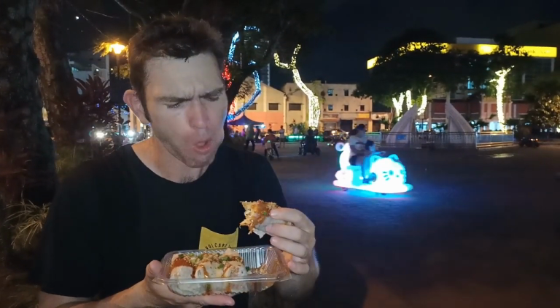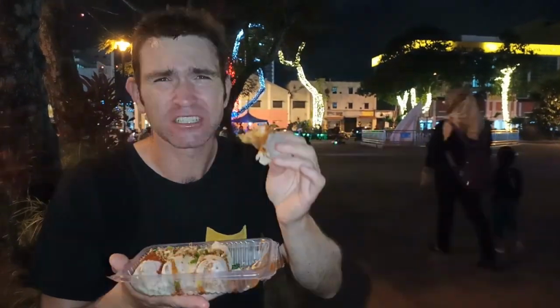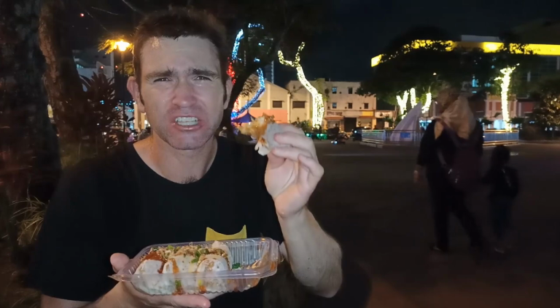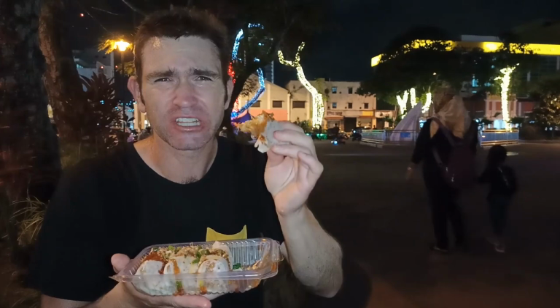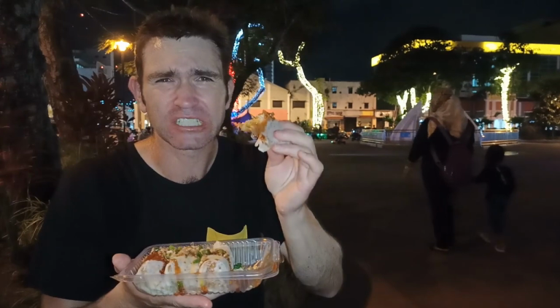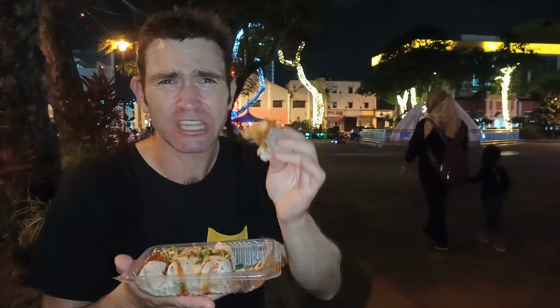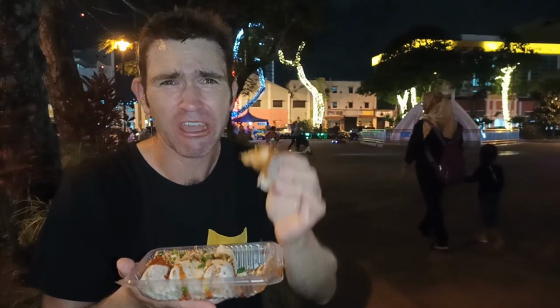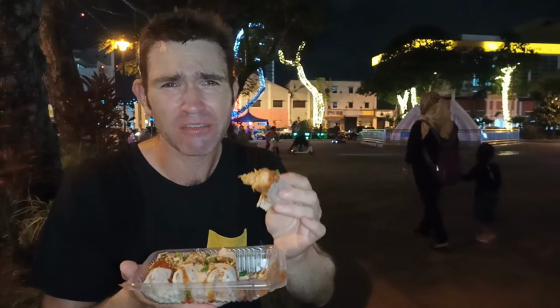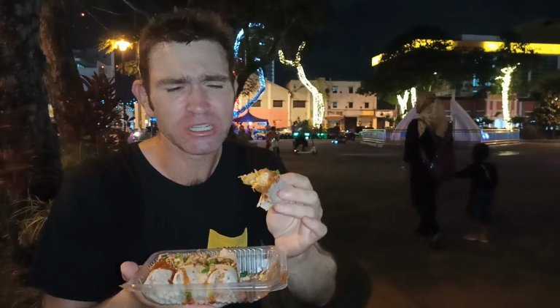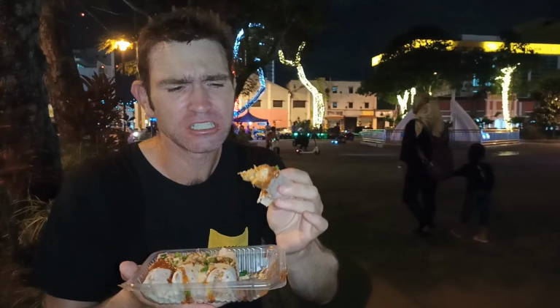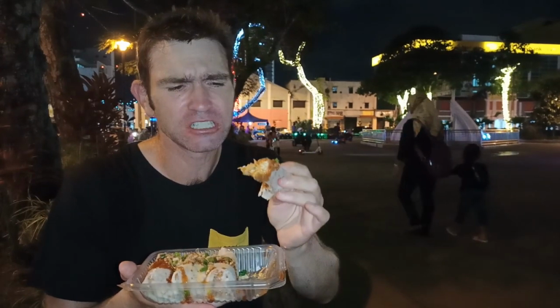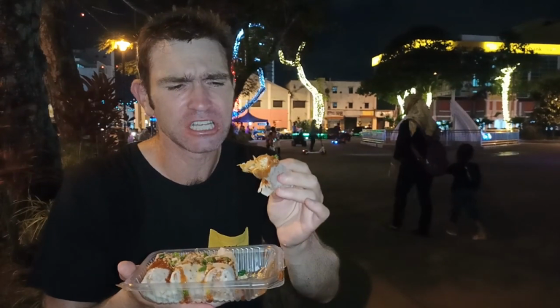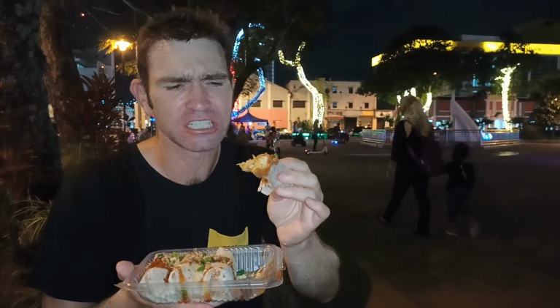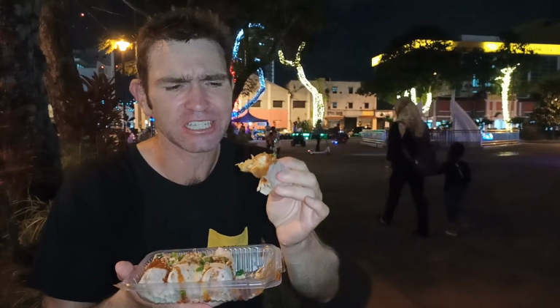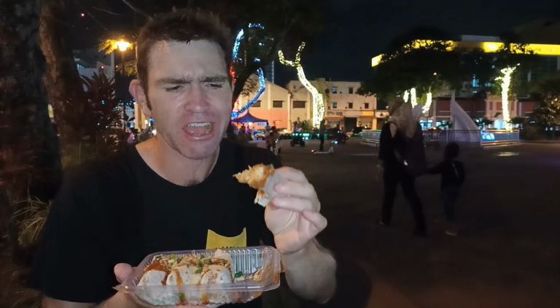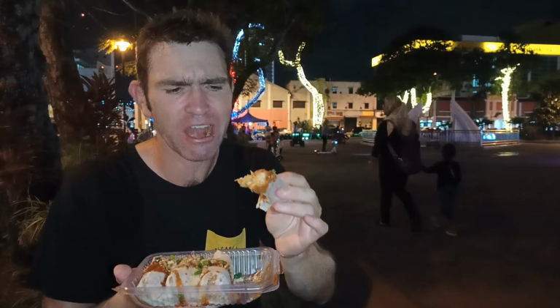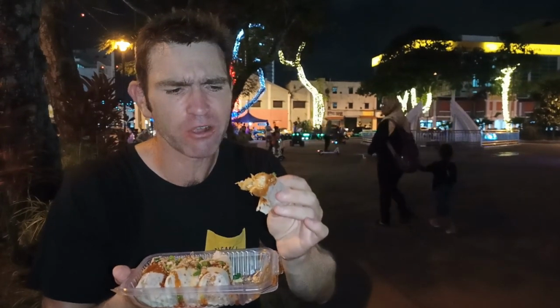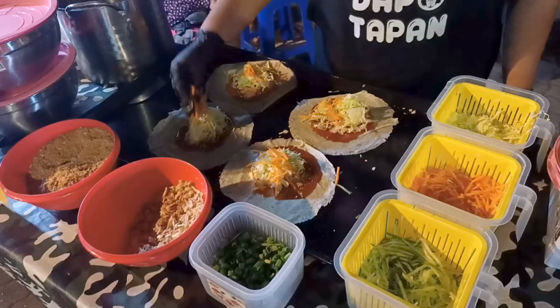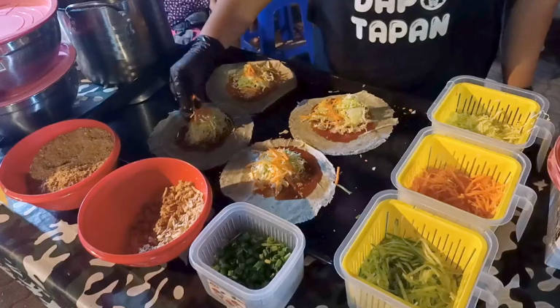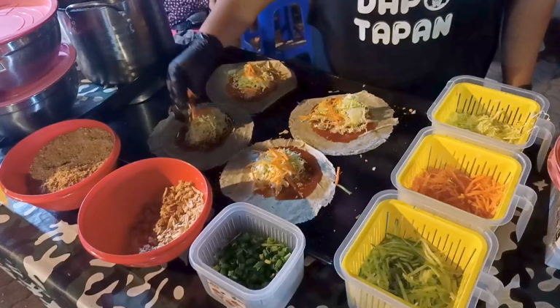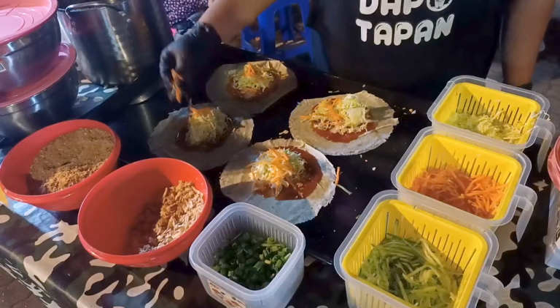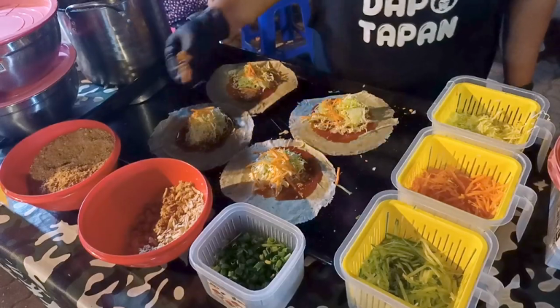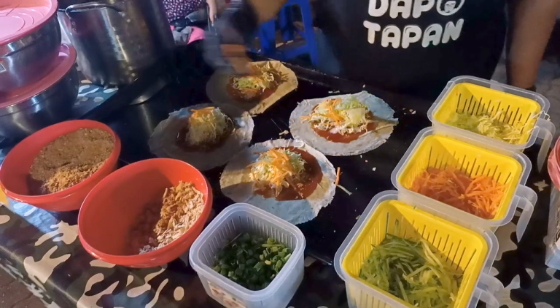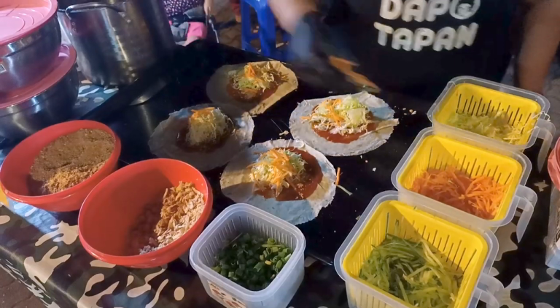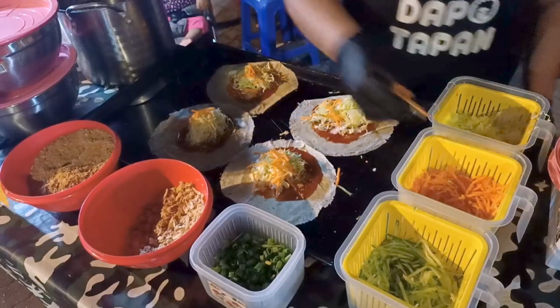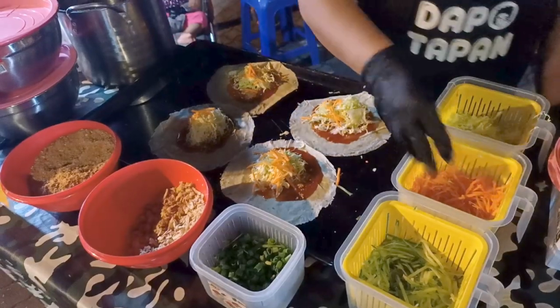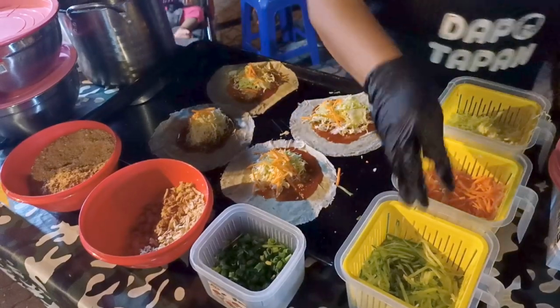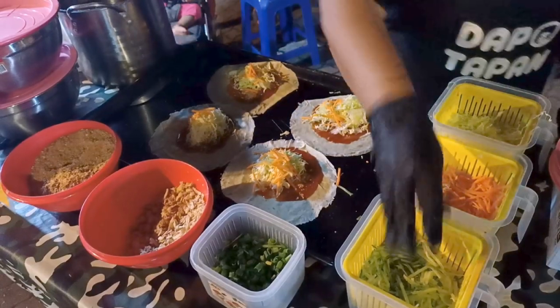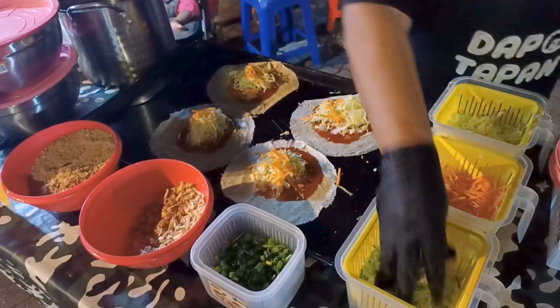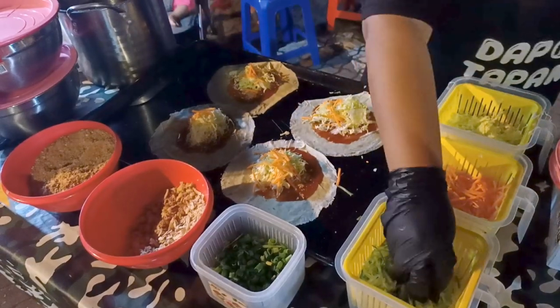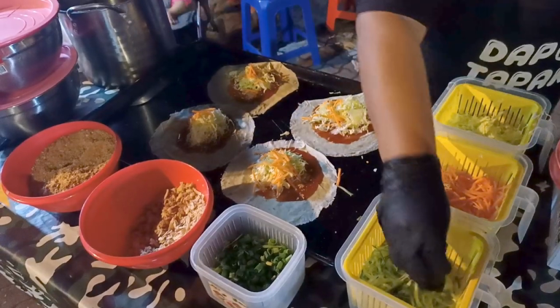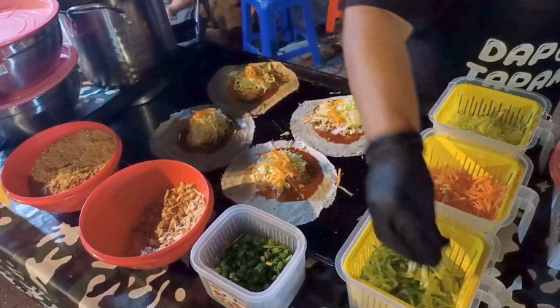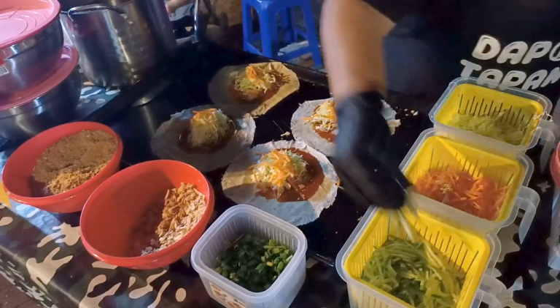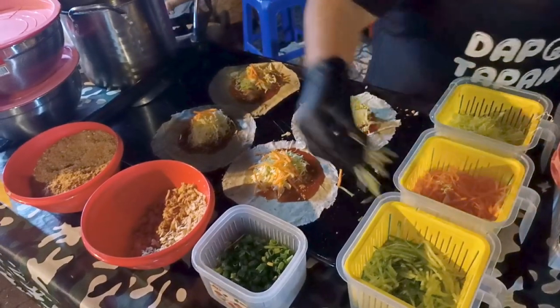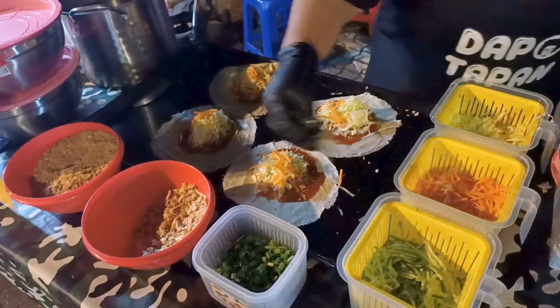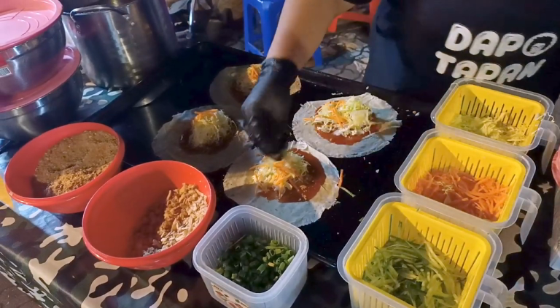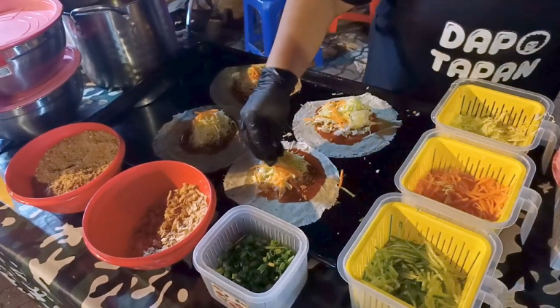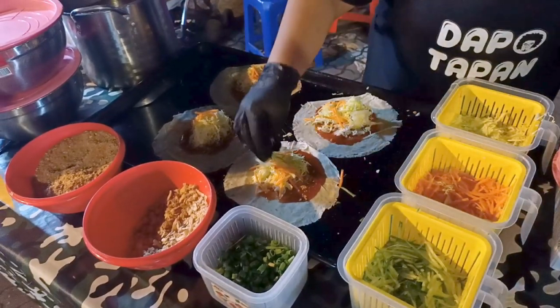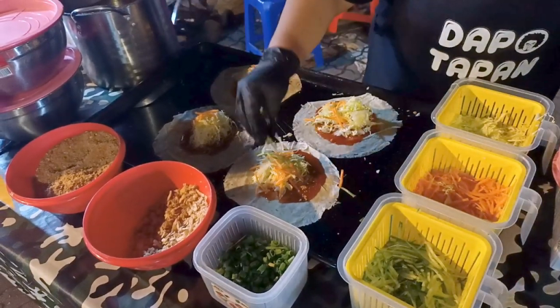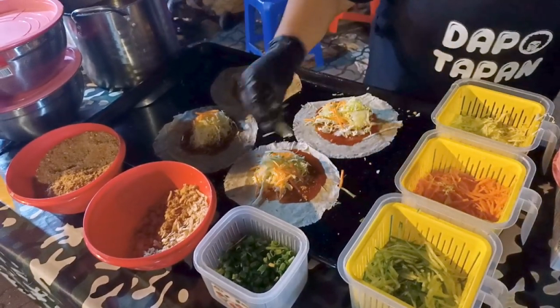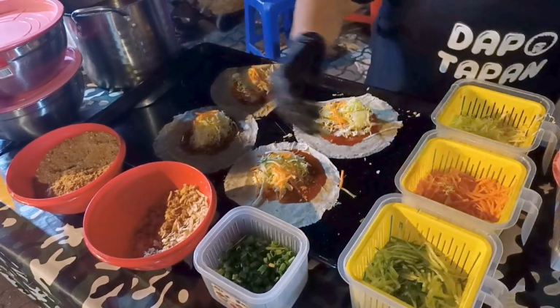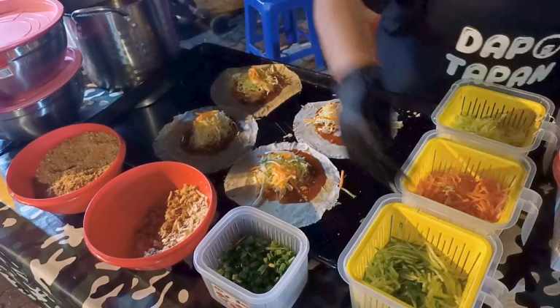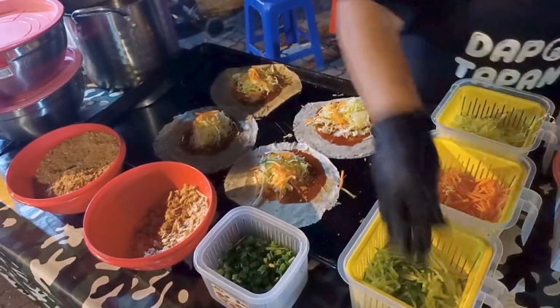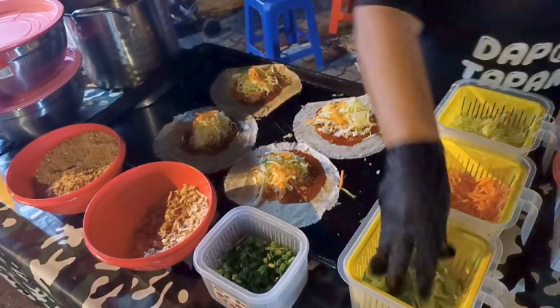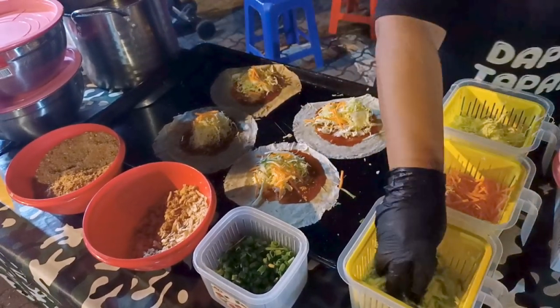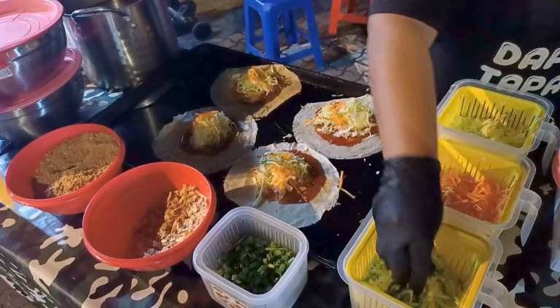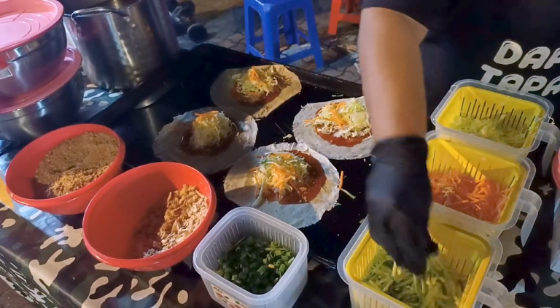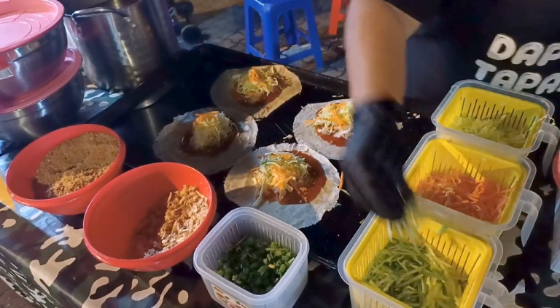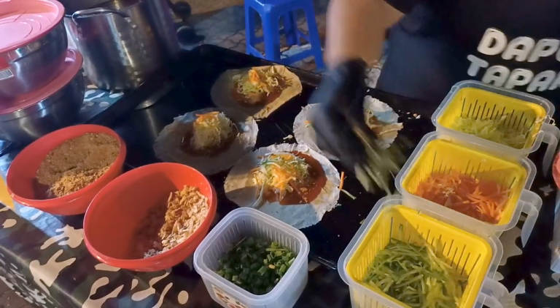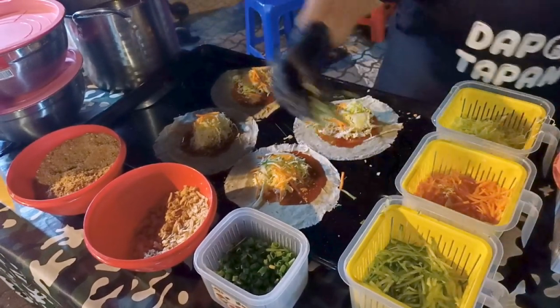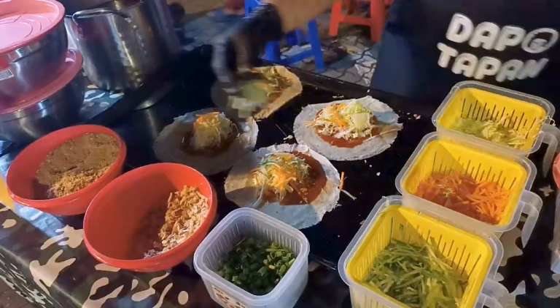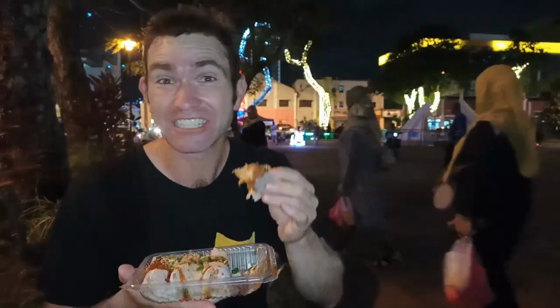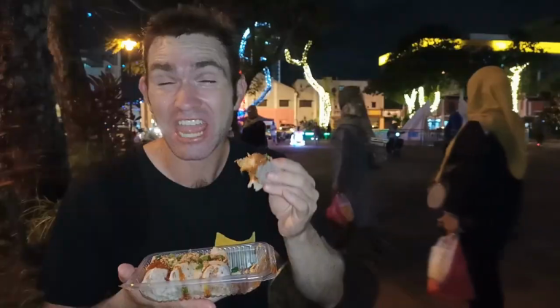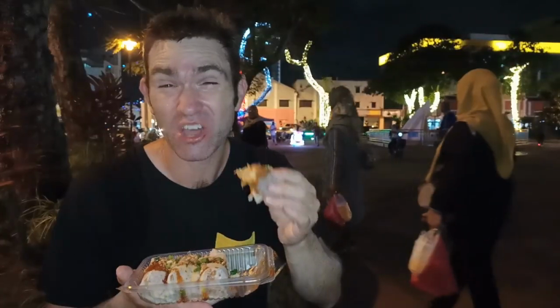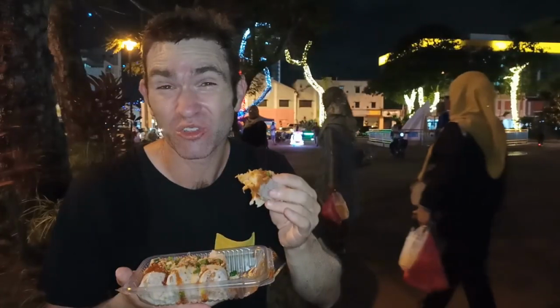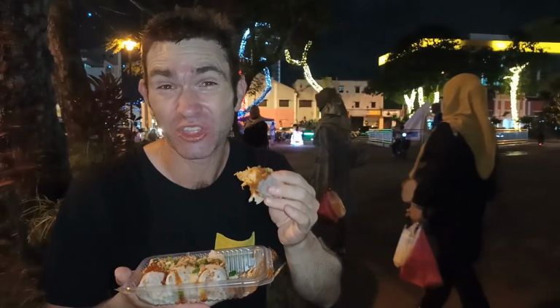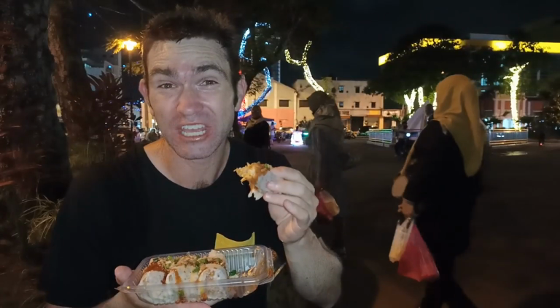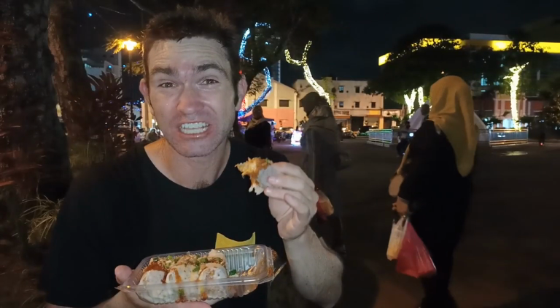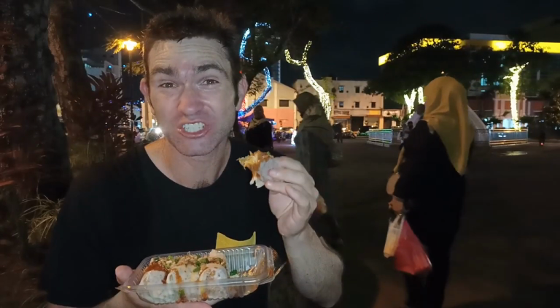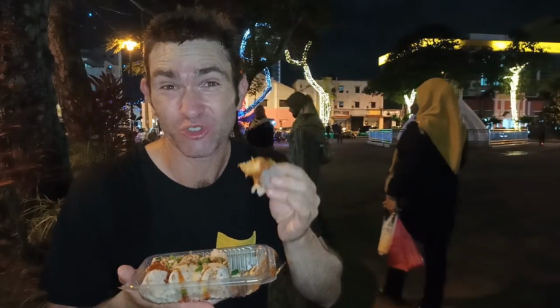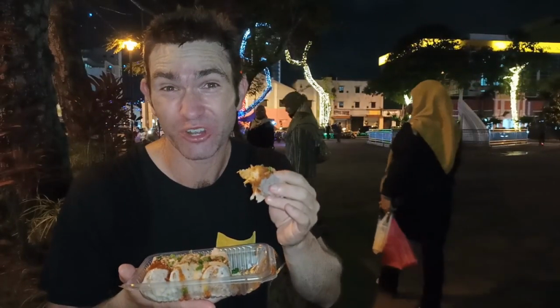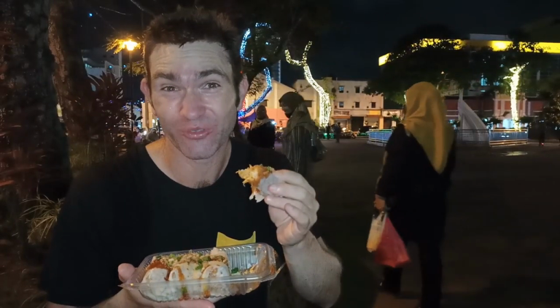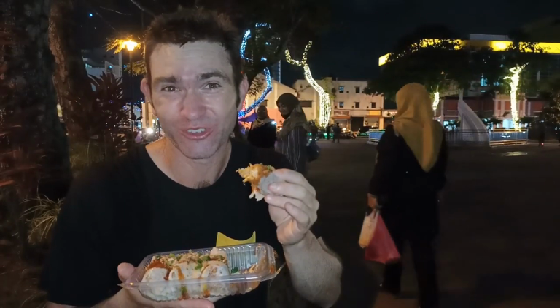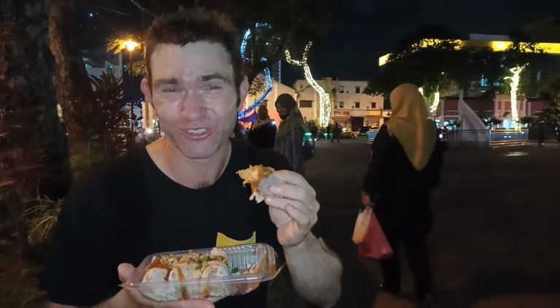There's cabbage, carrot, shallots, and green onions. It's a really nice healthy street food.